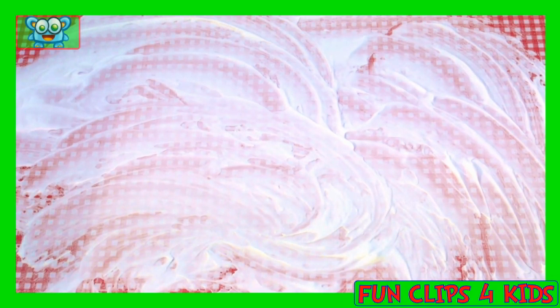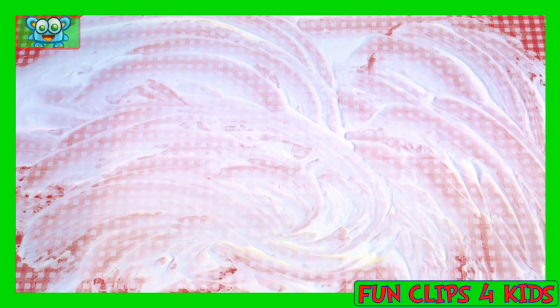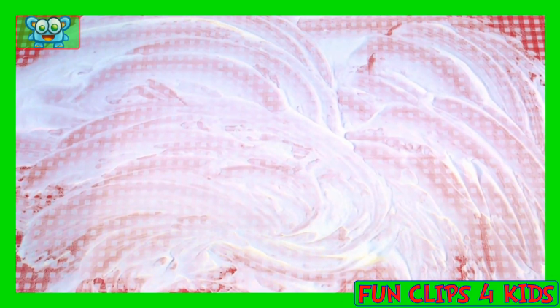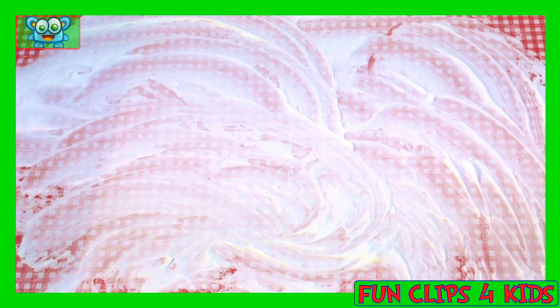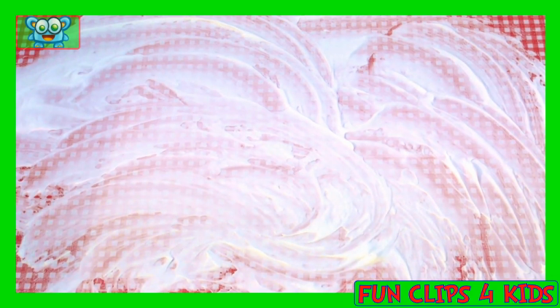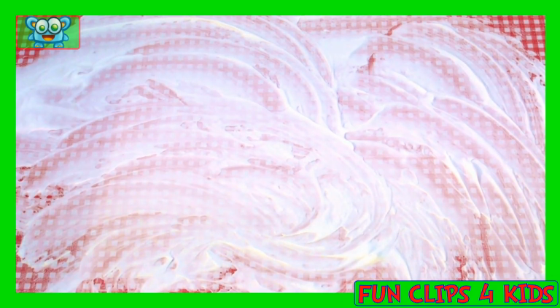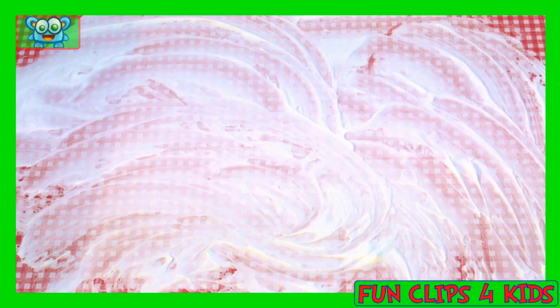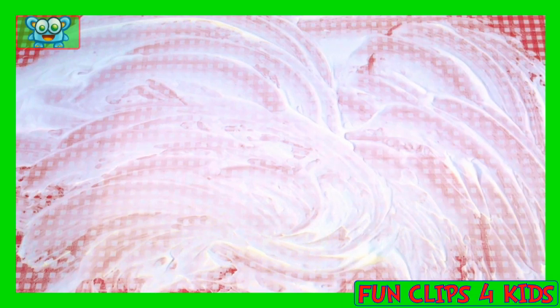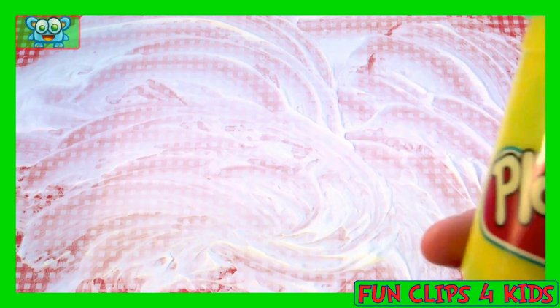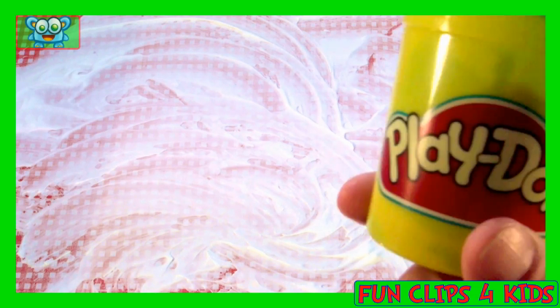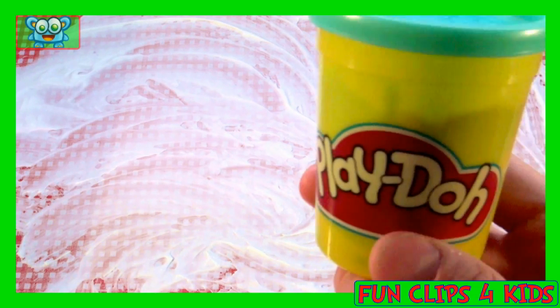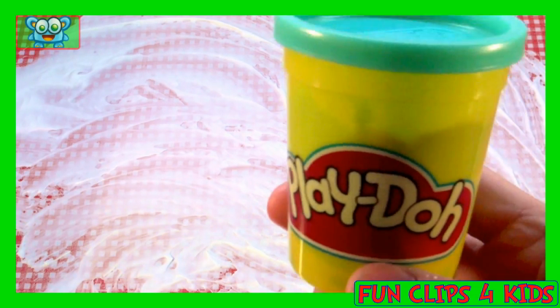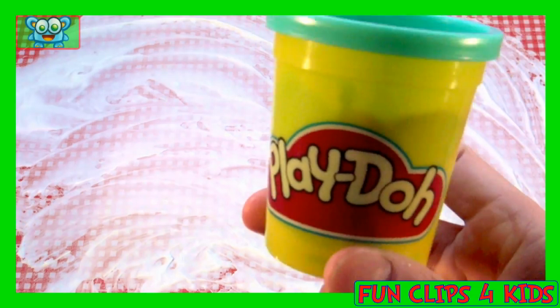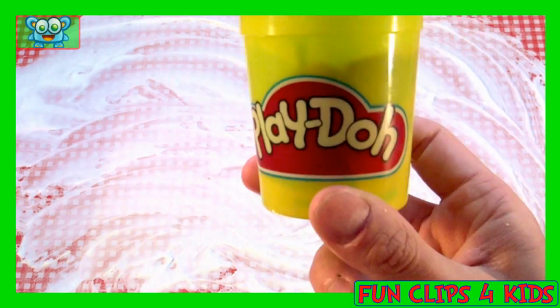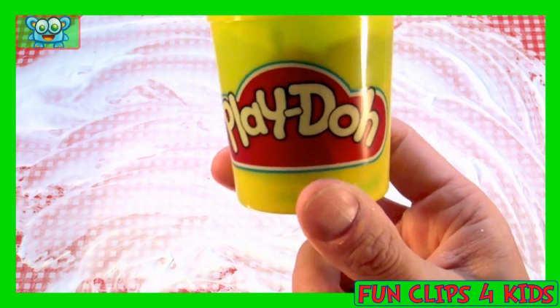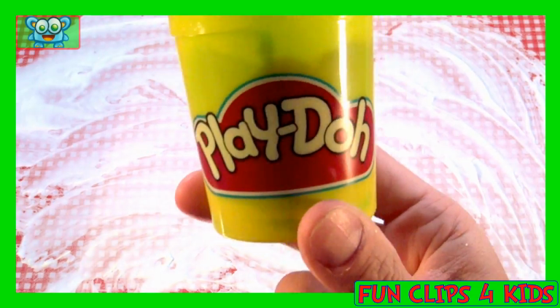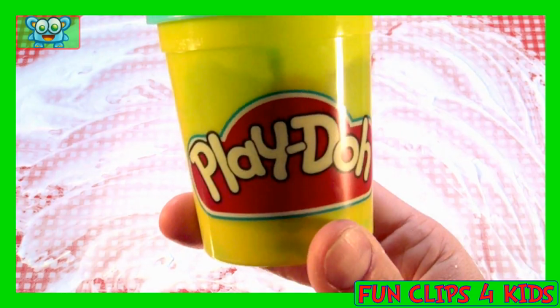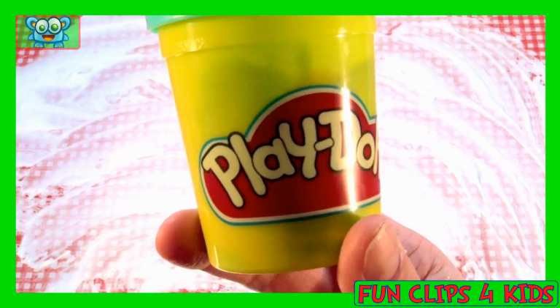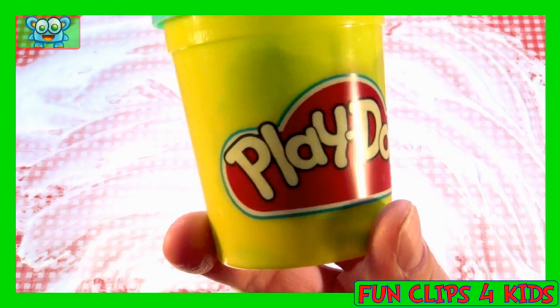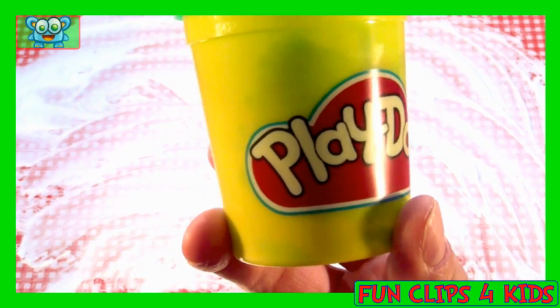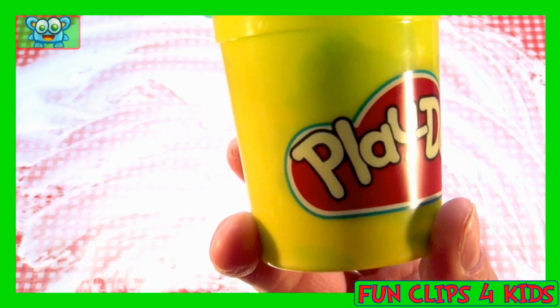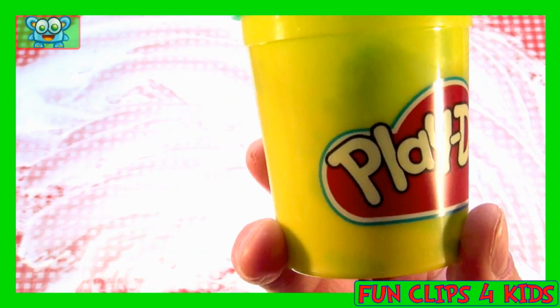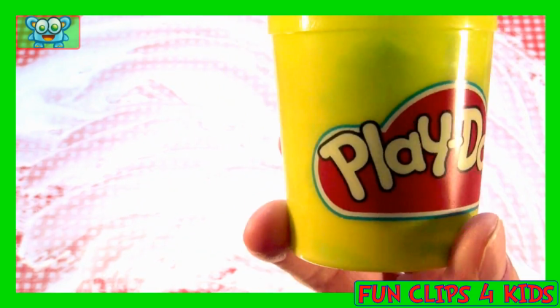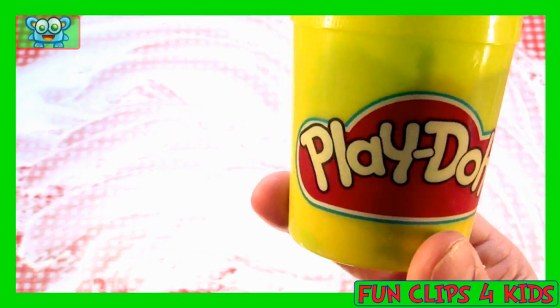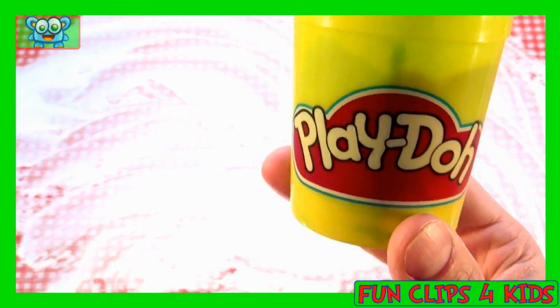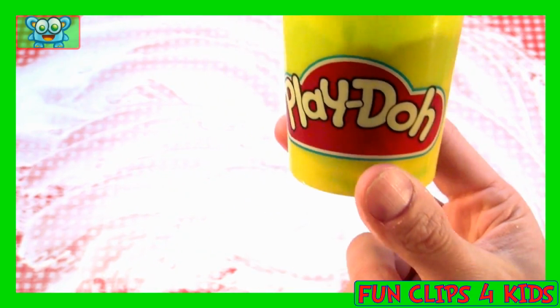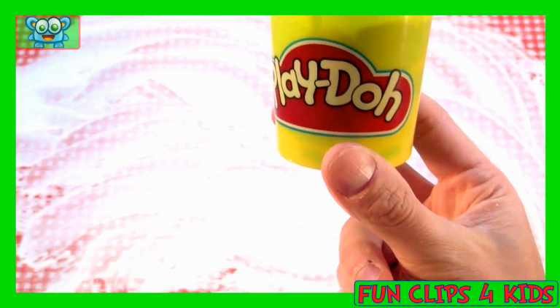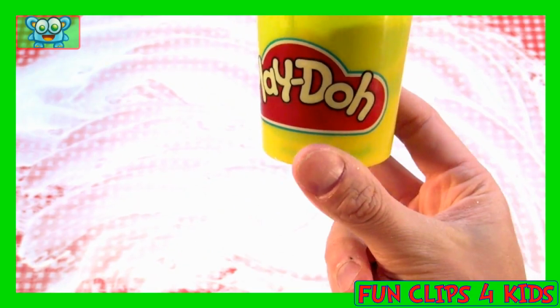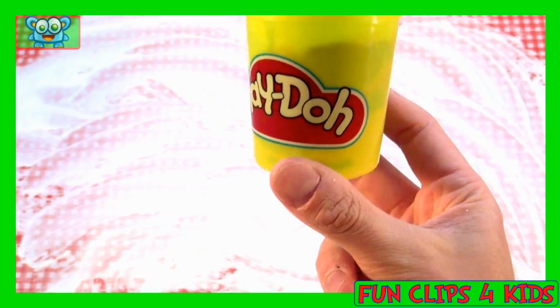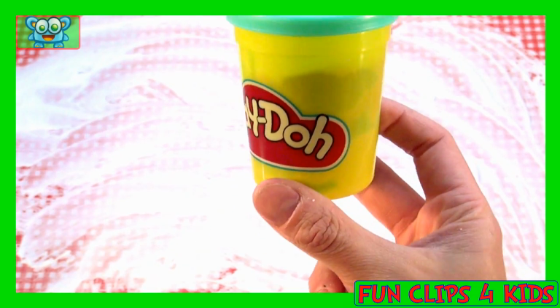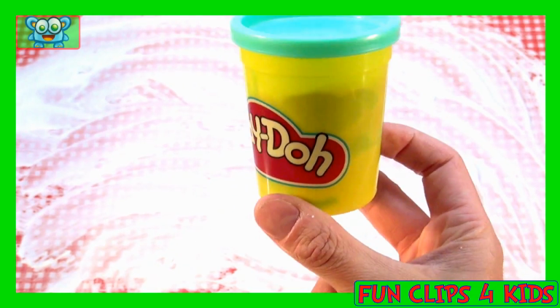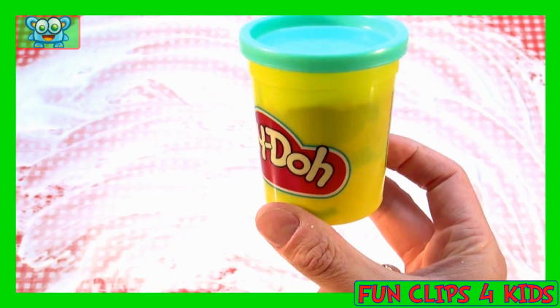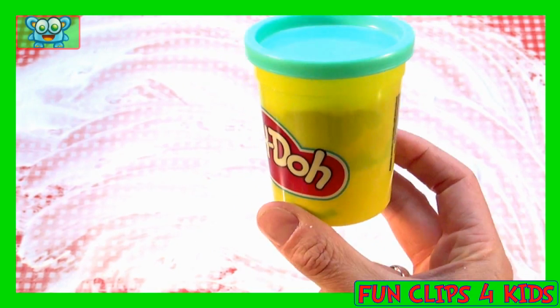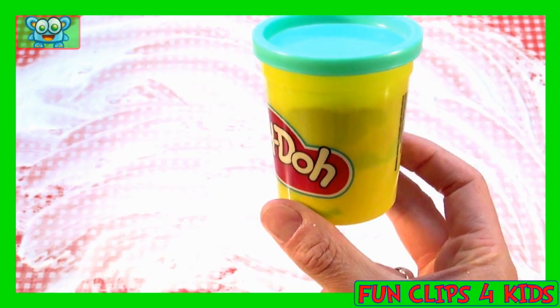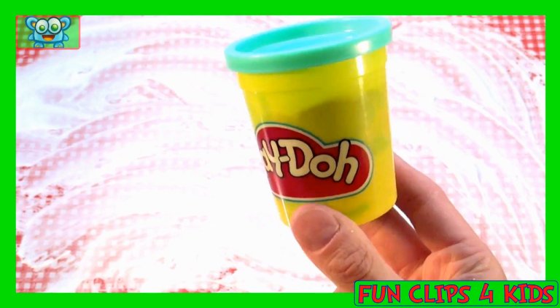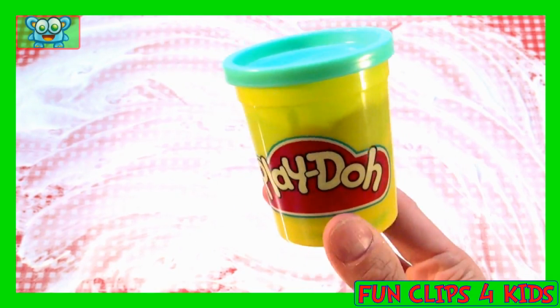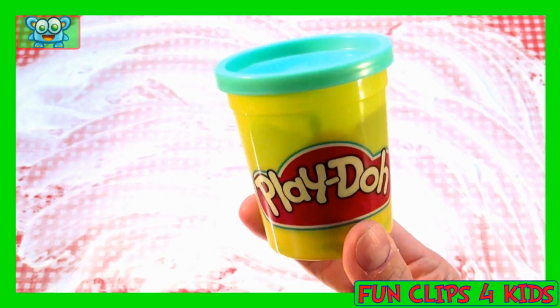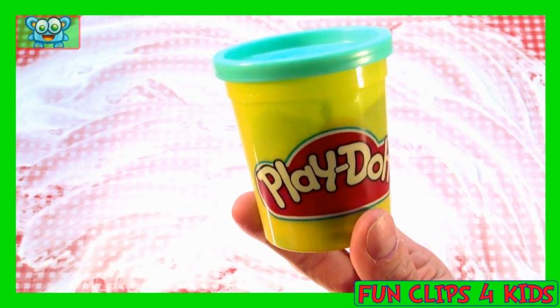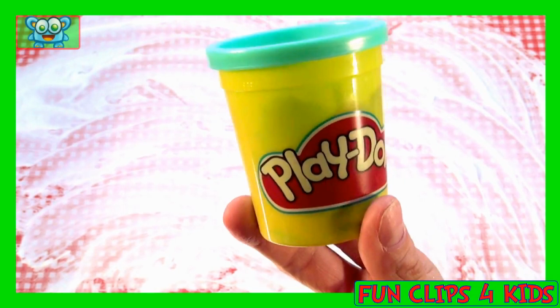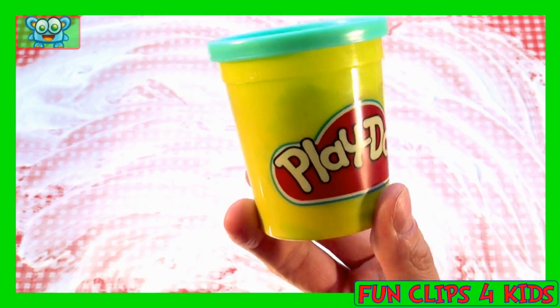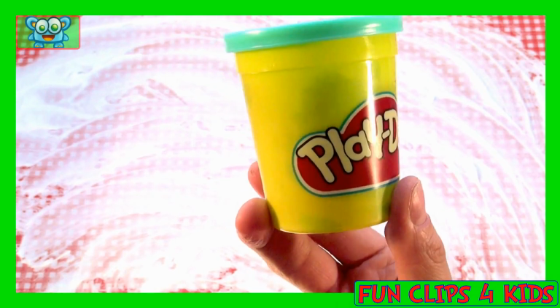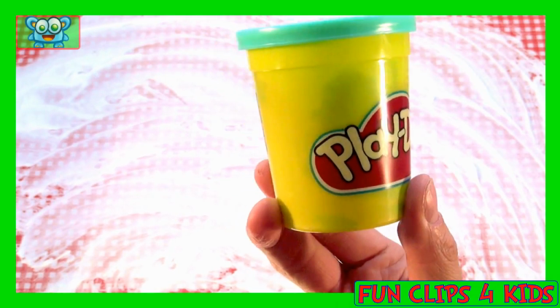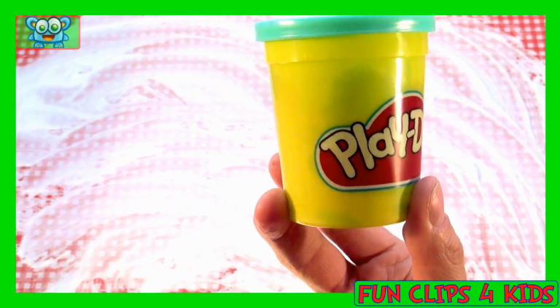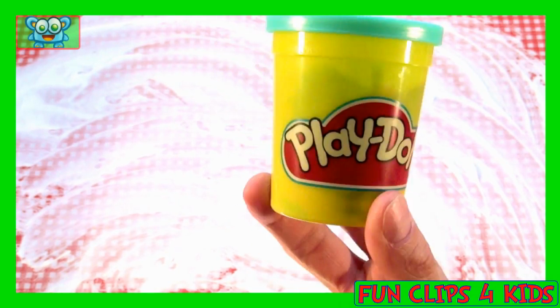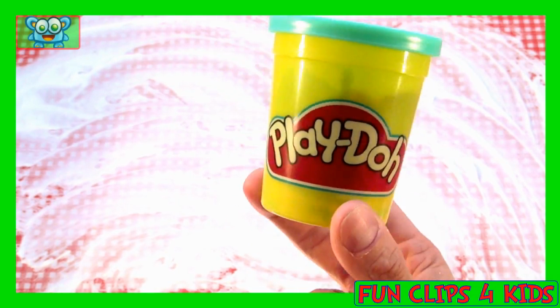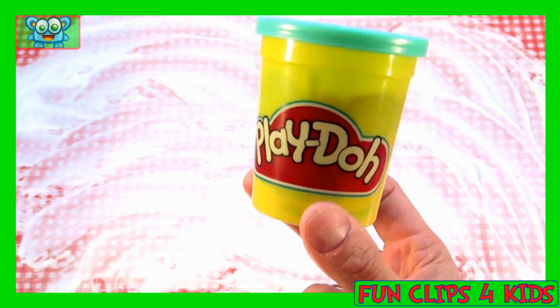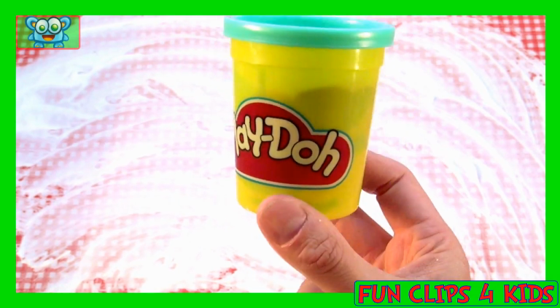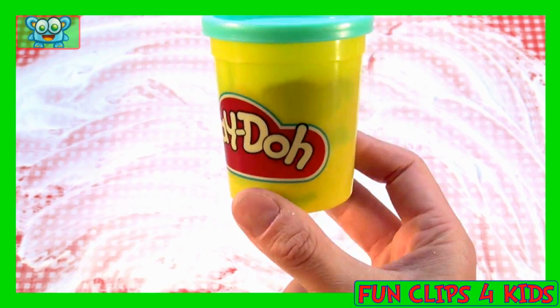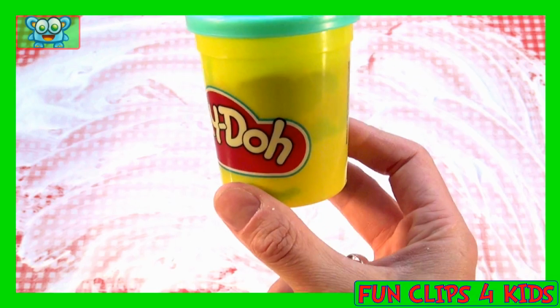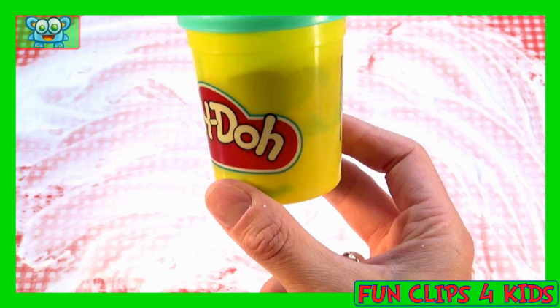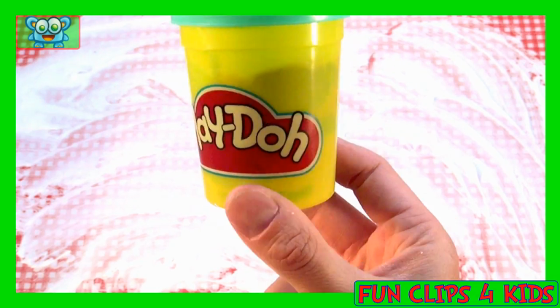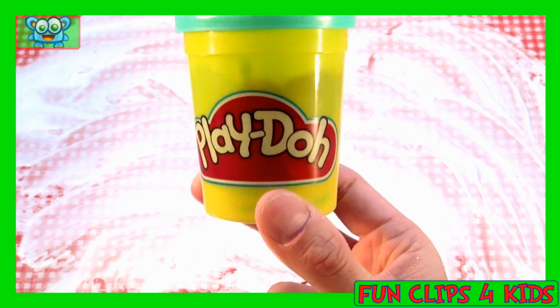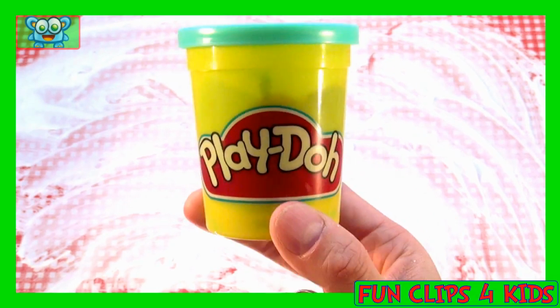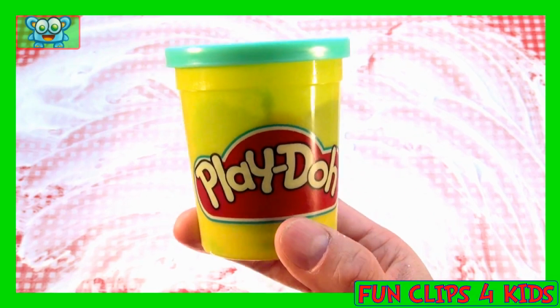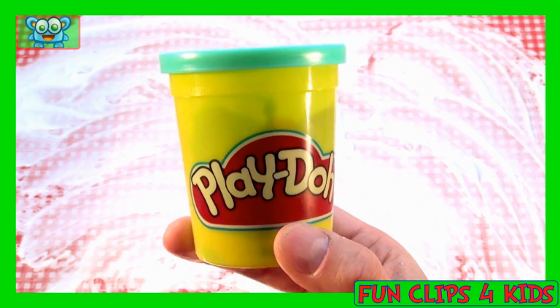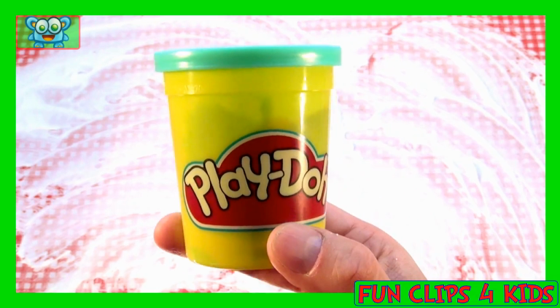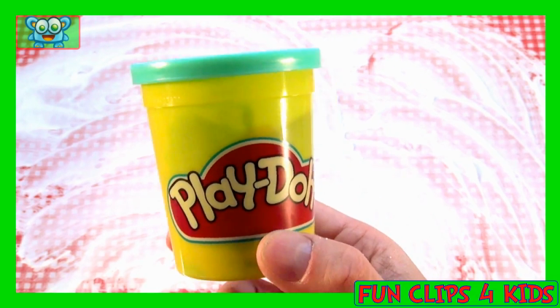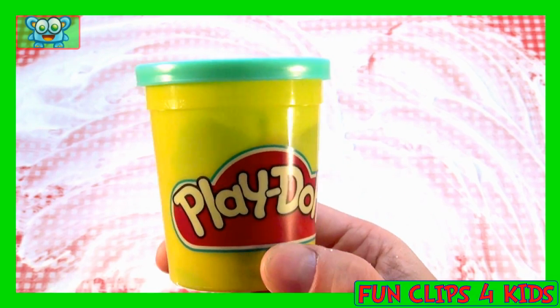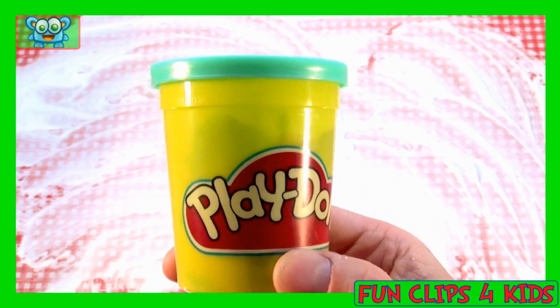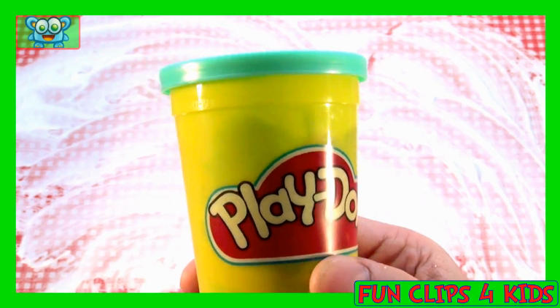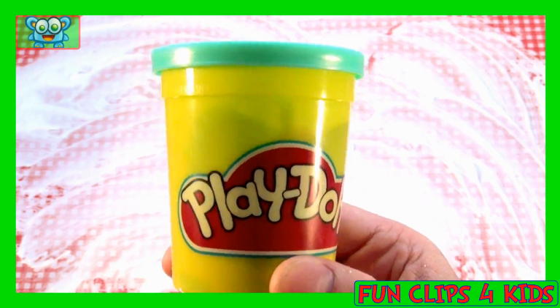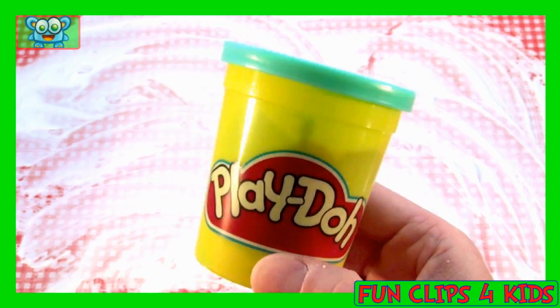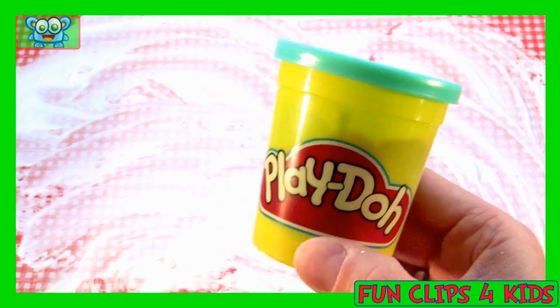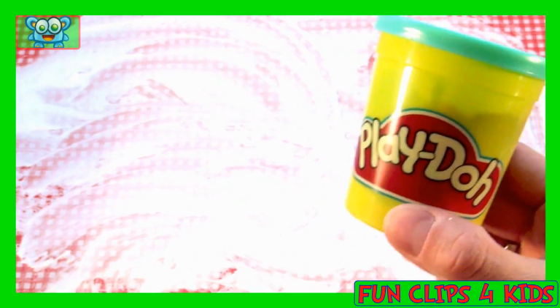Look! What's this? This is Play-Doh! Let's write it down.